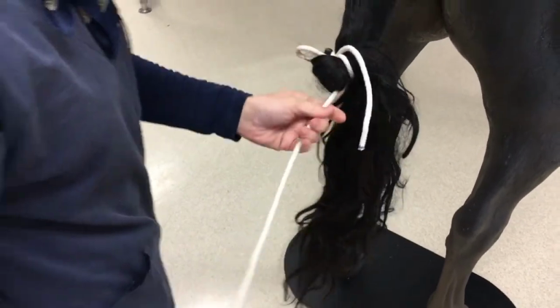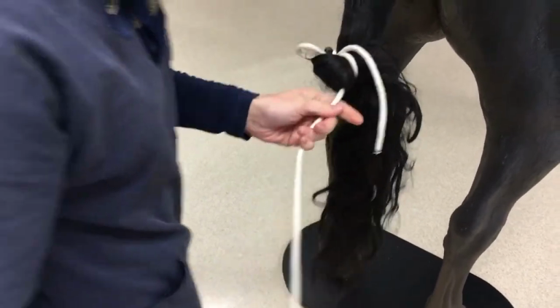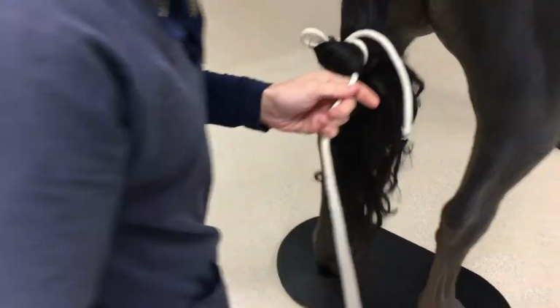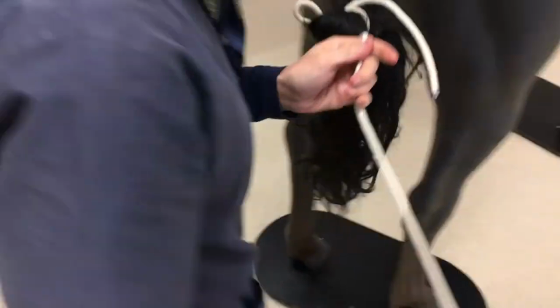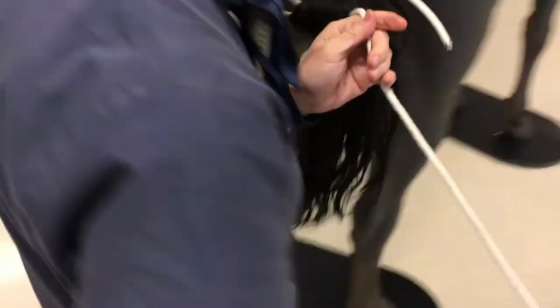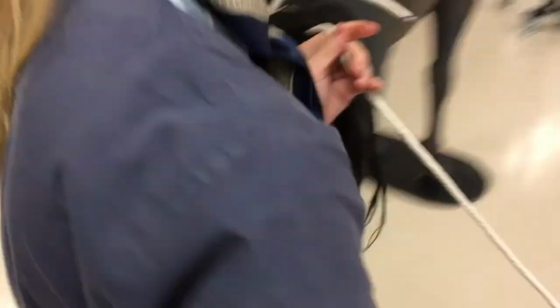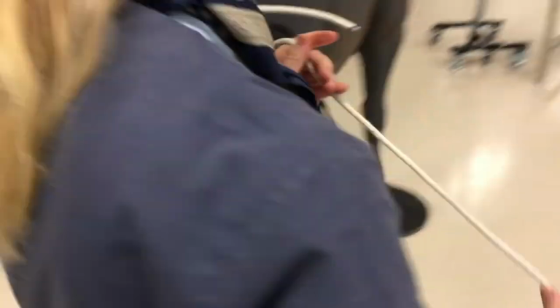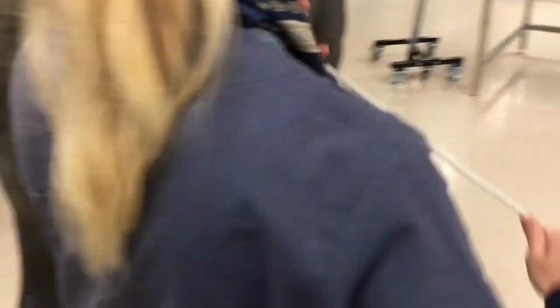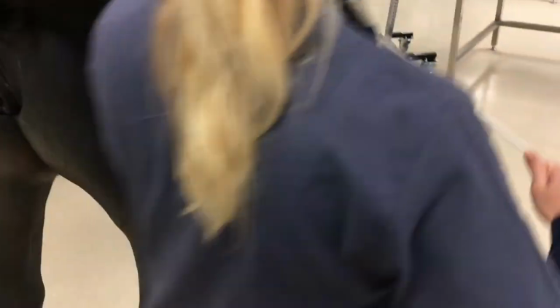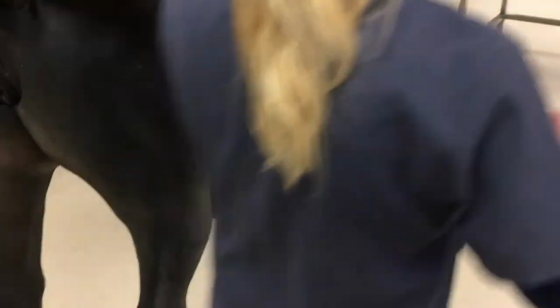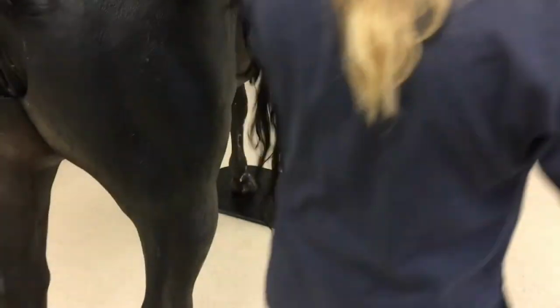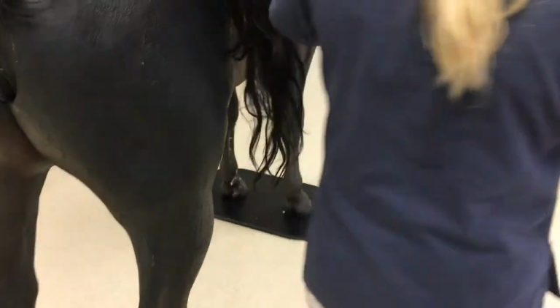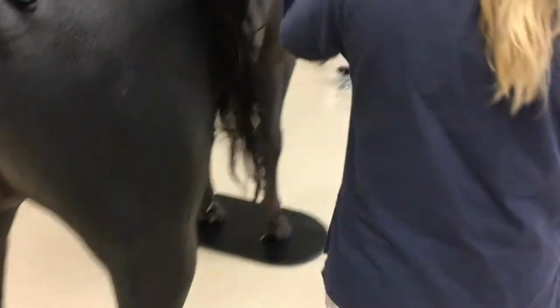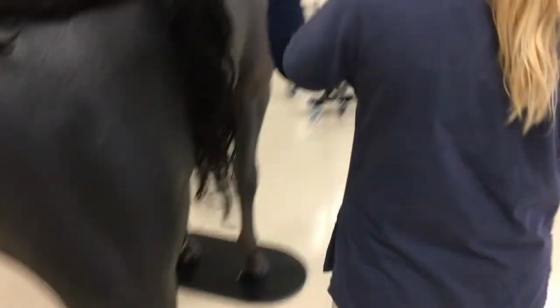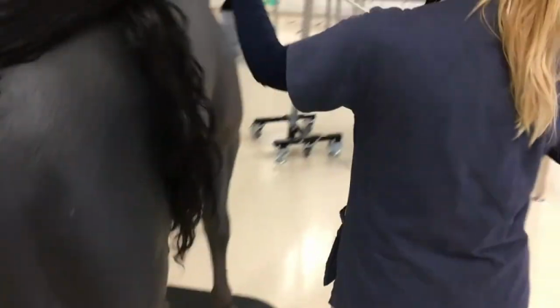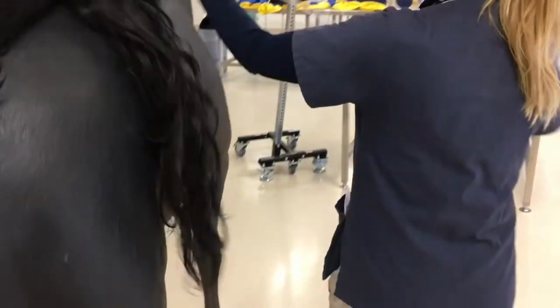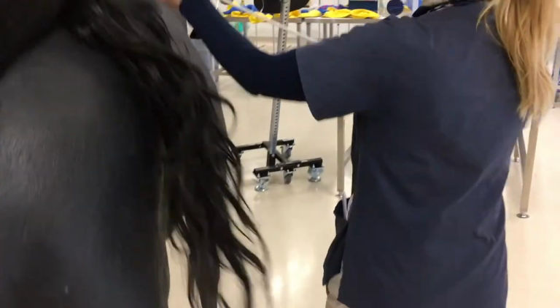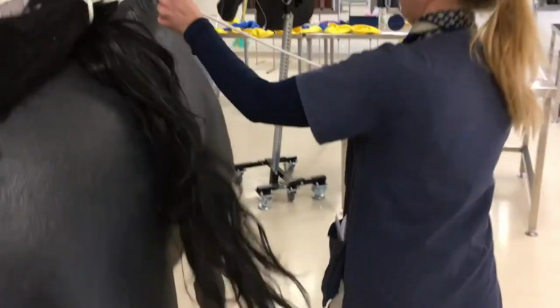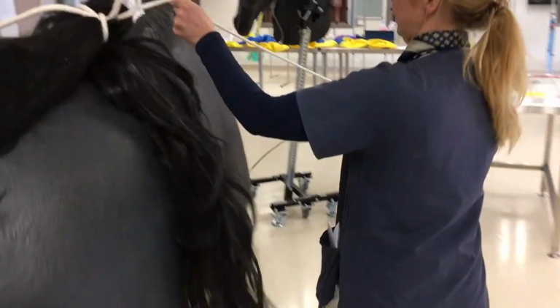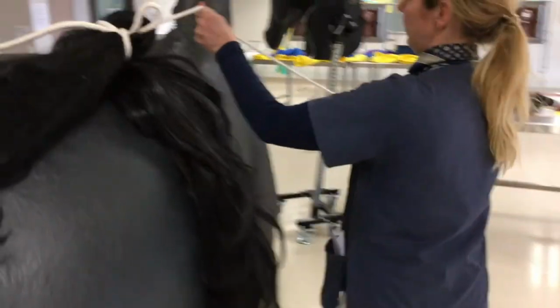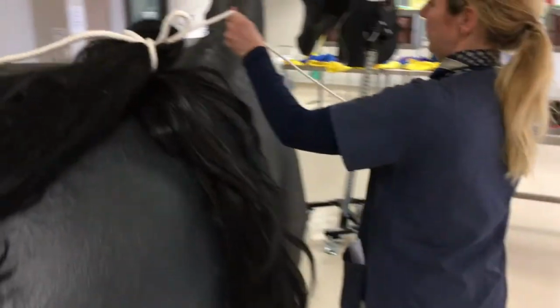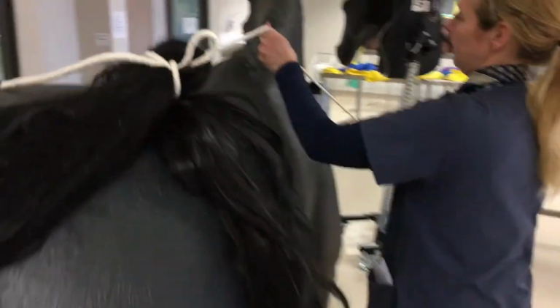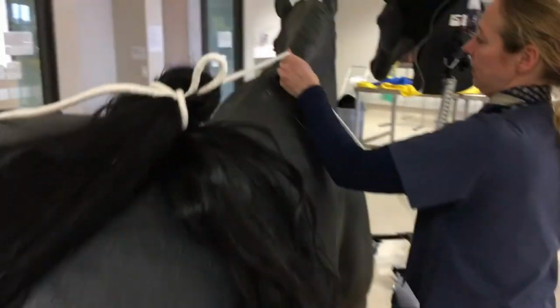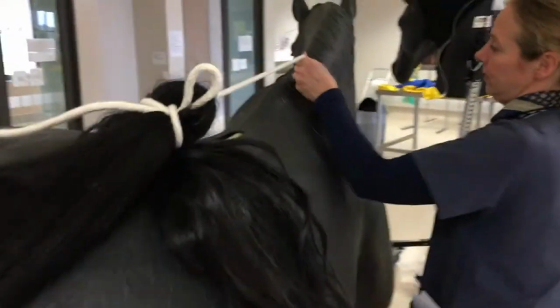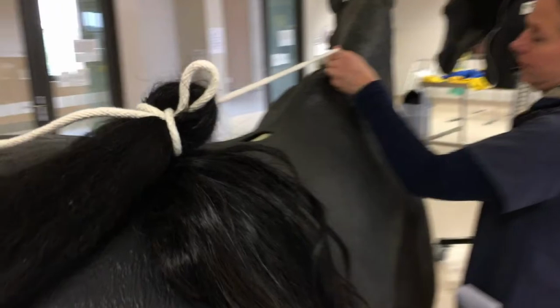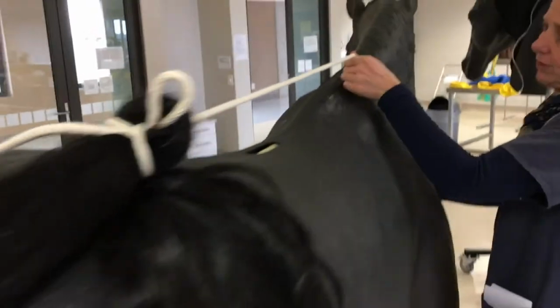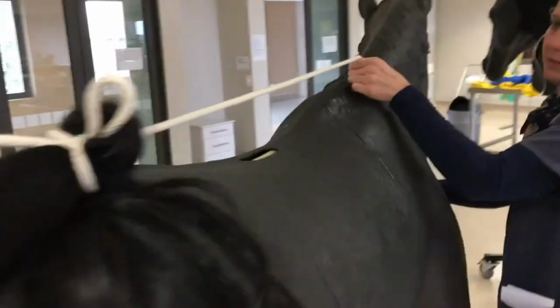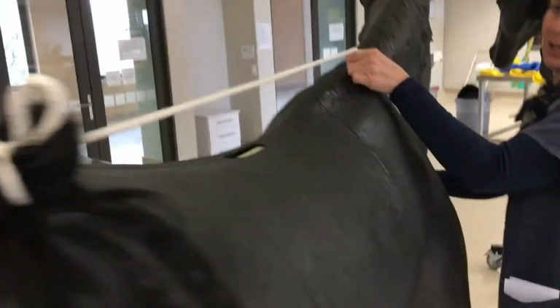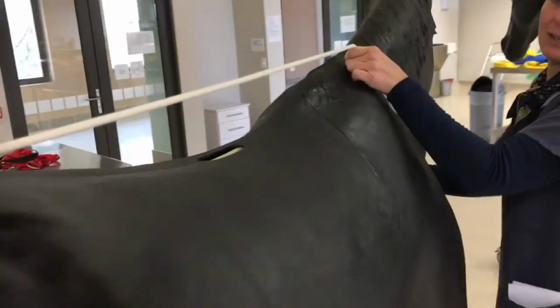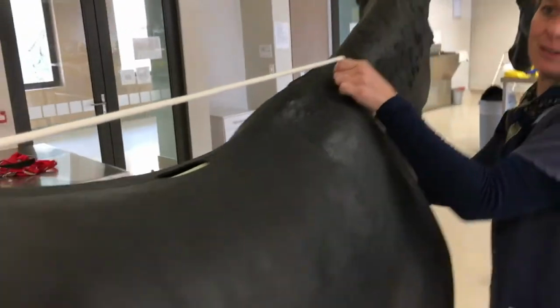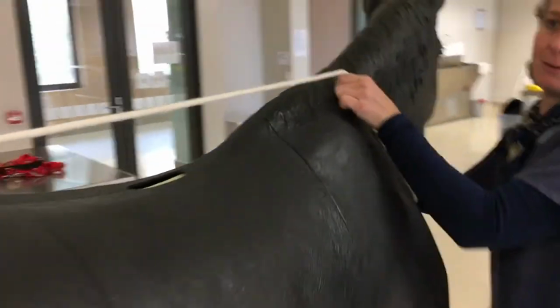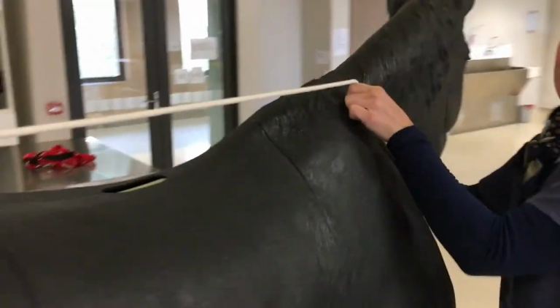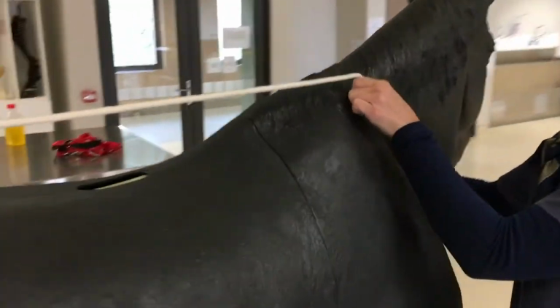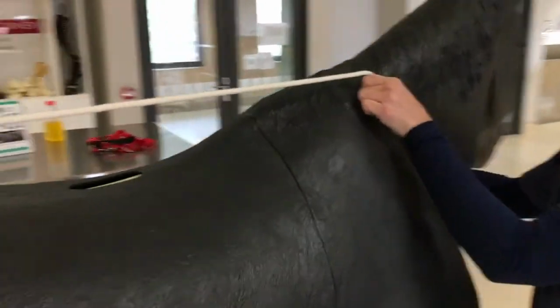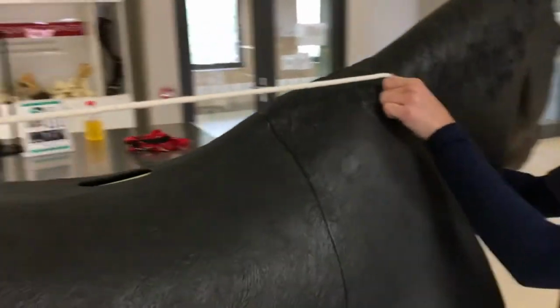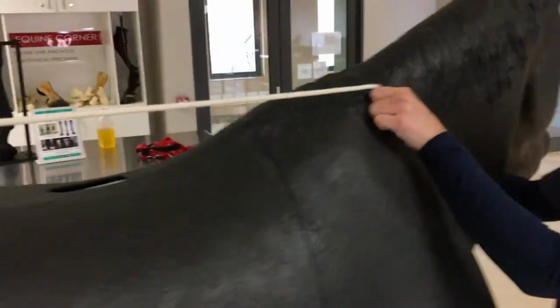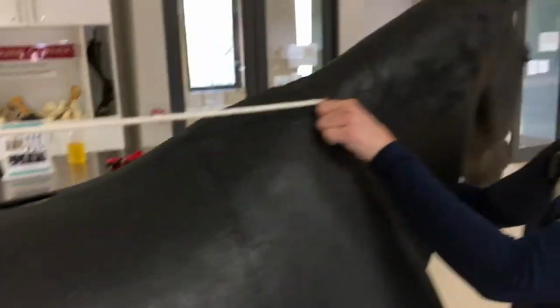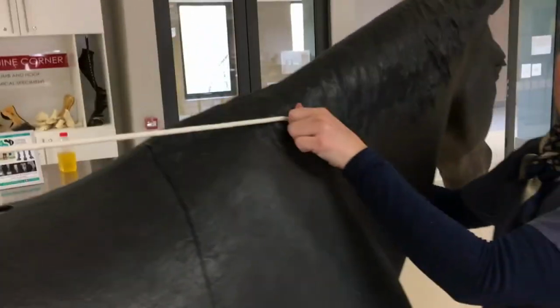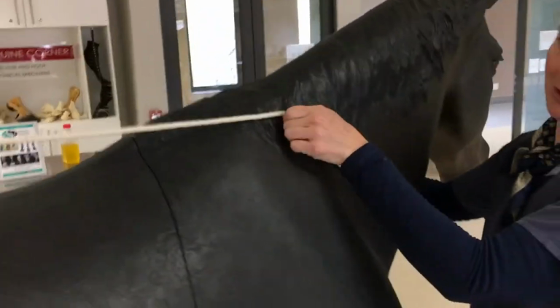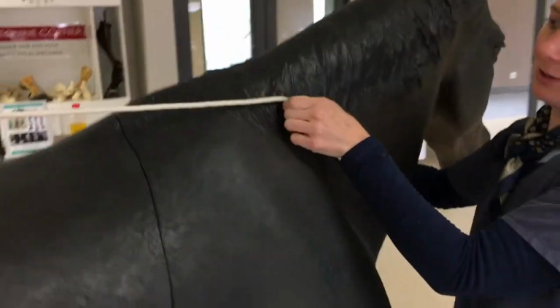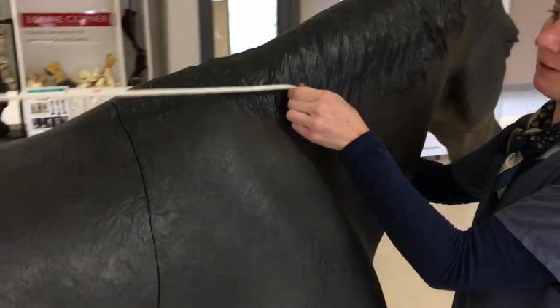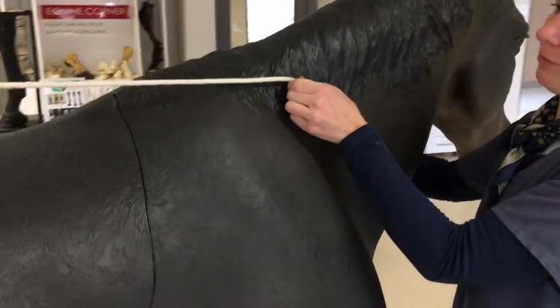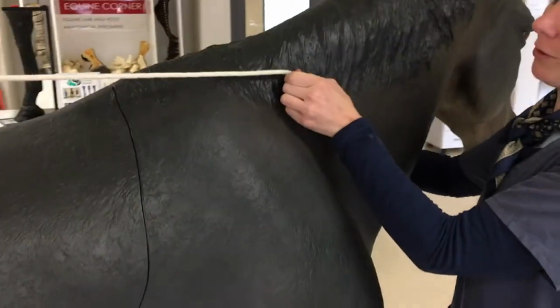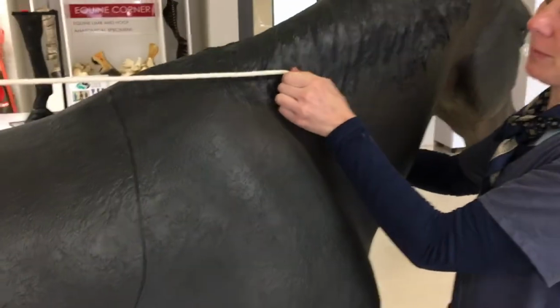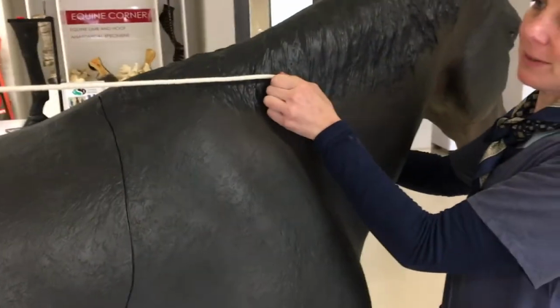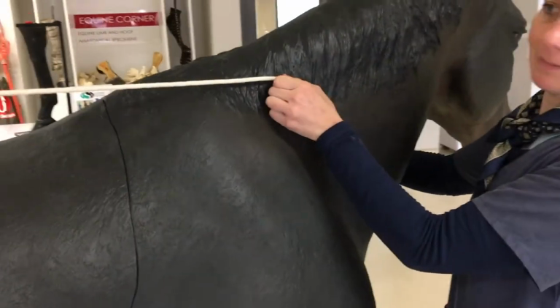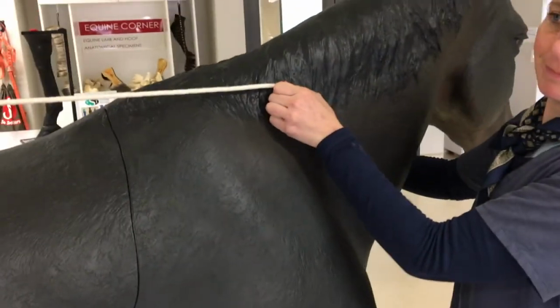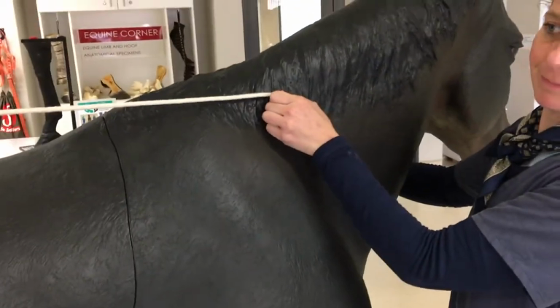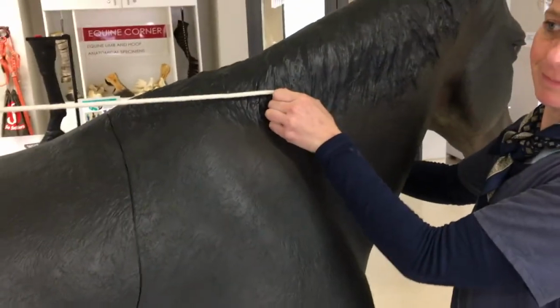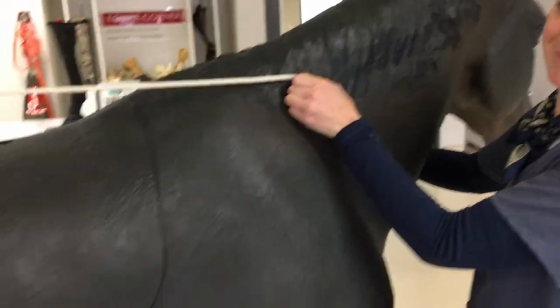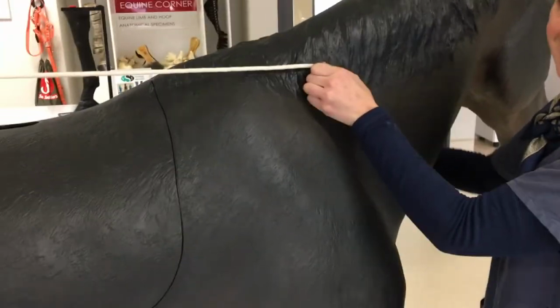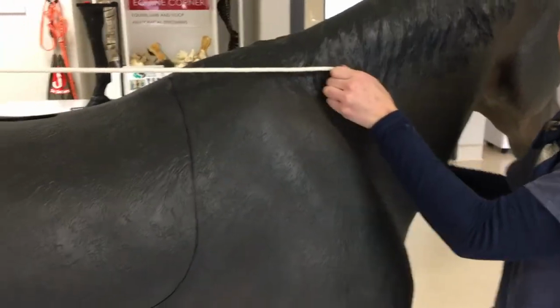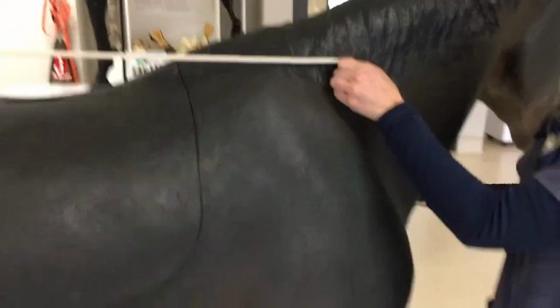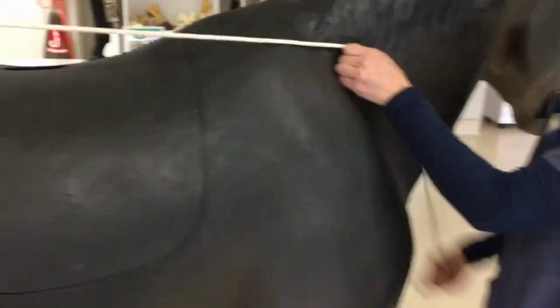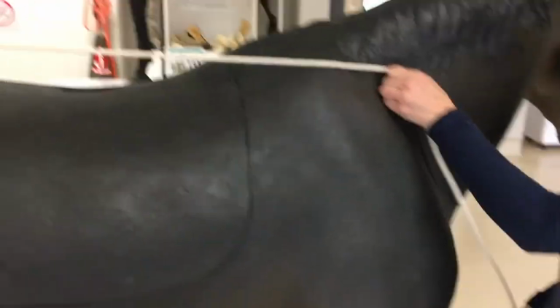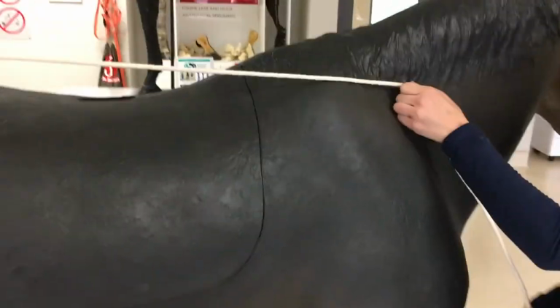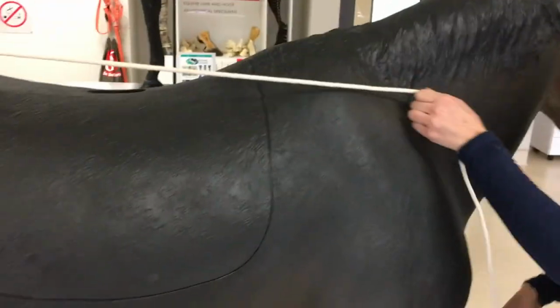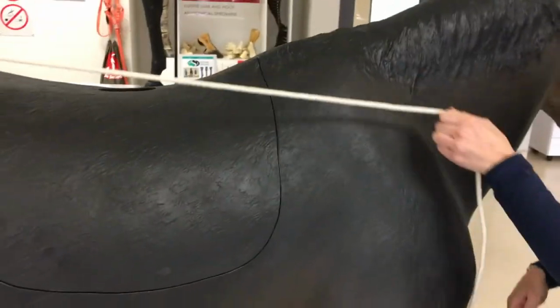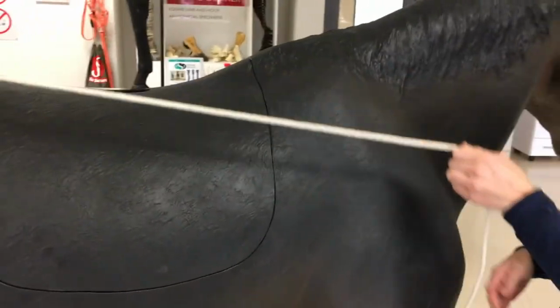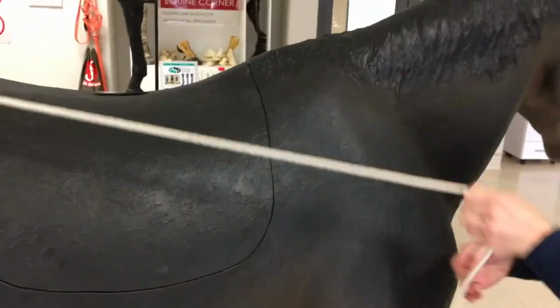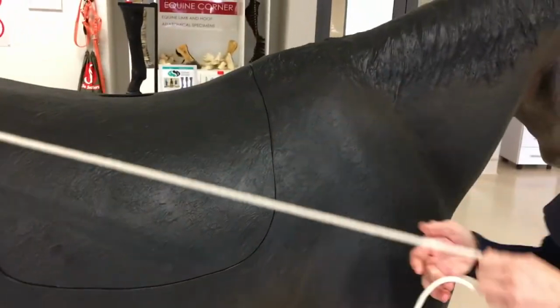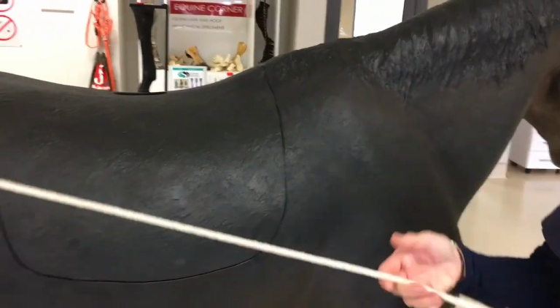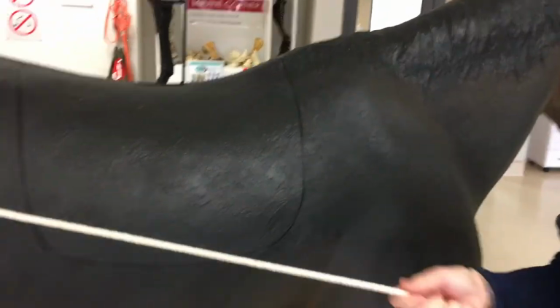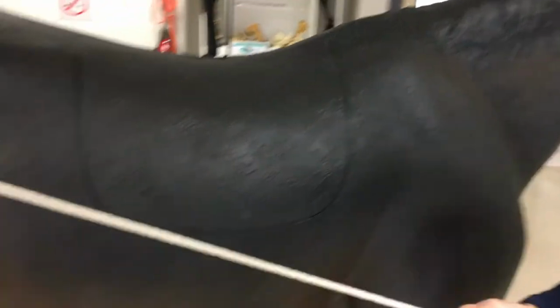You can then tie the long end around the animal's neck for safety, or to the crush for instance.